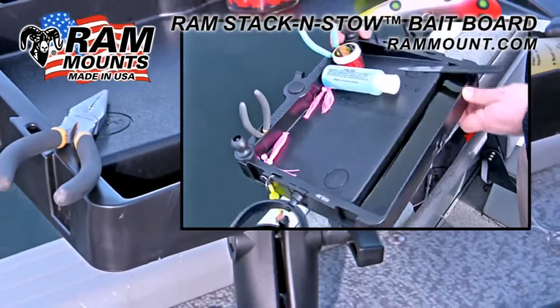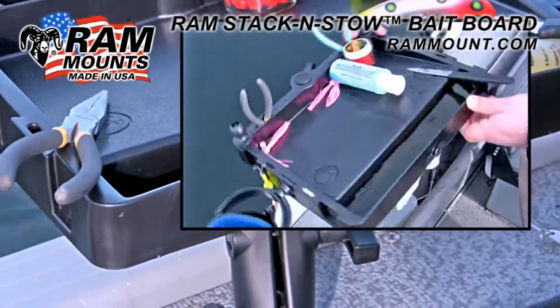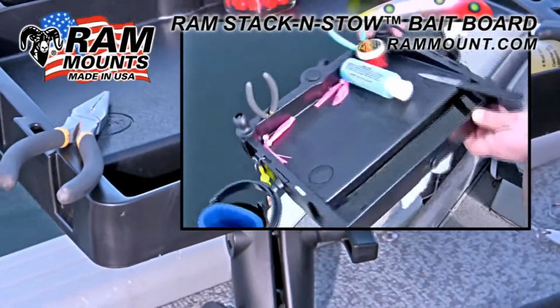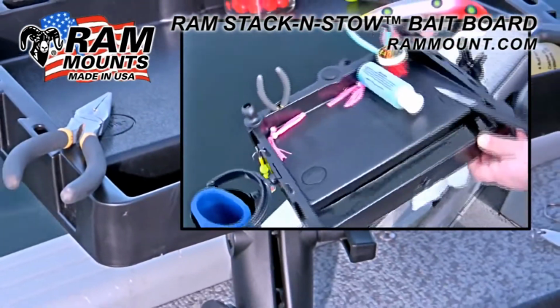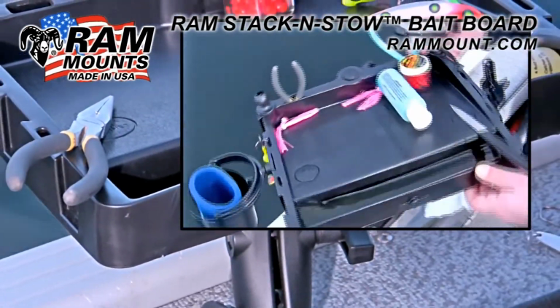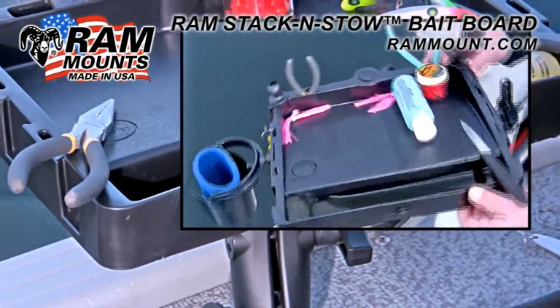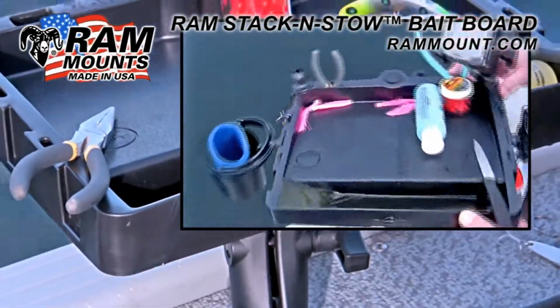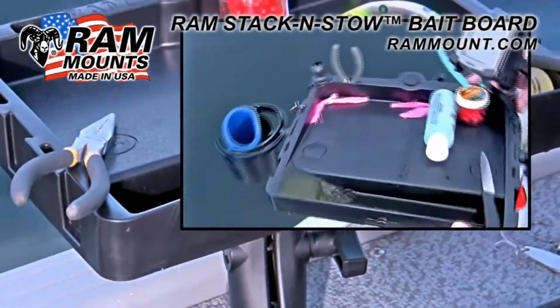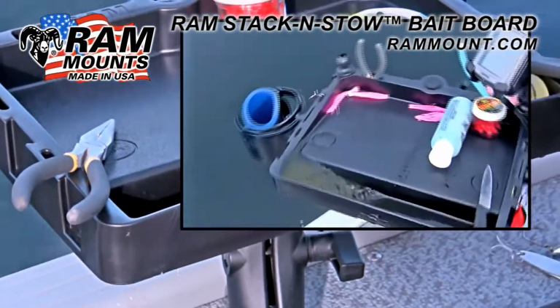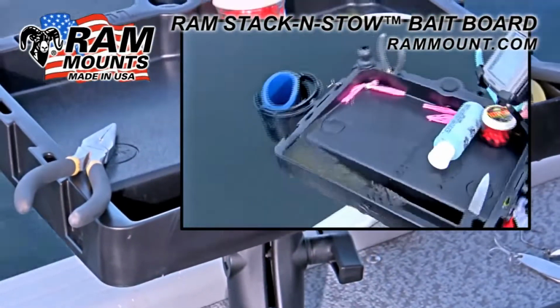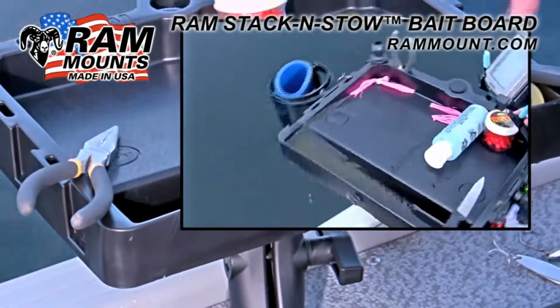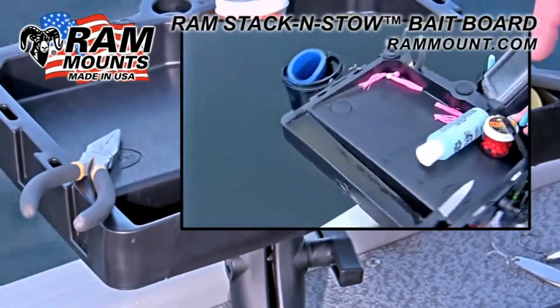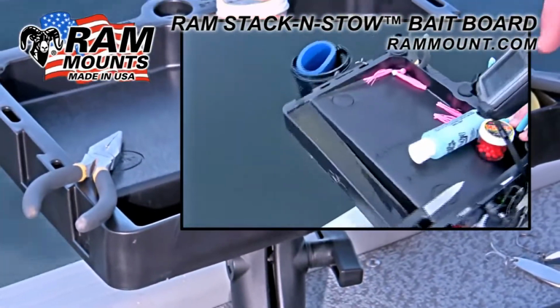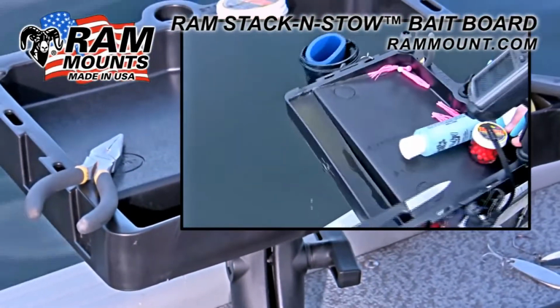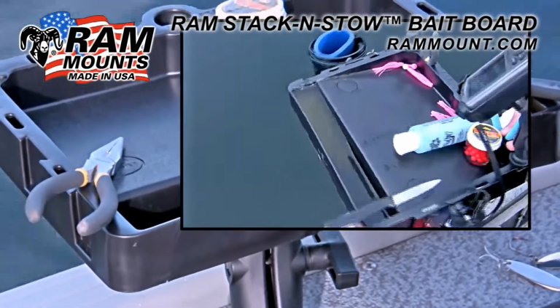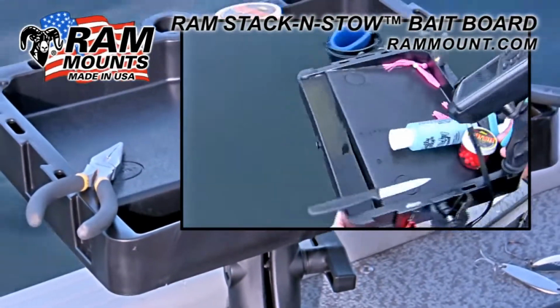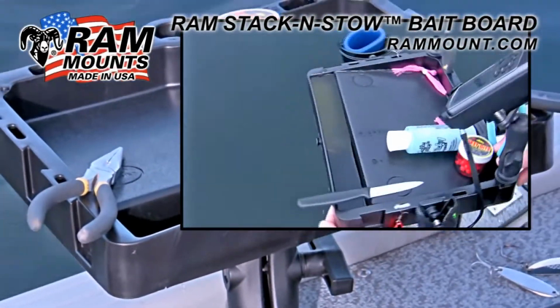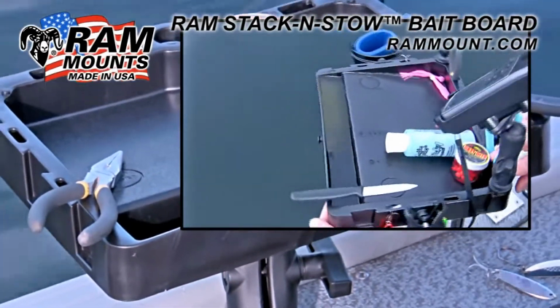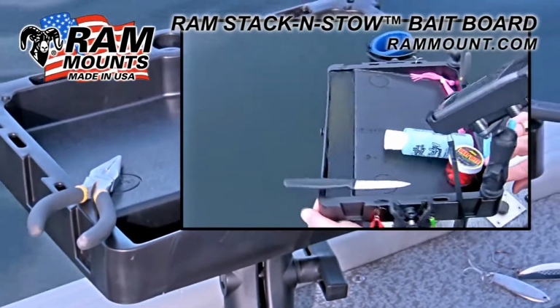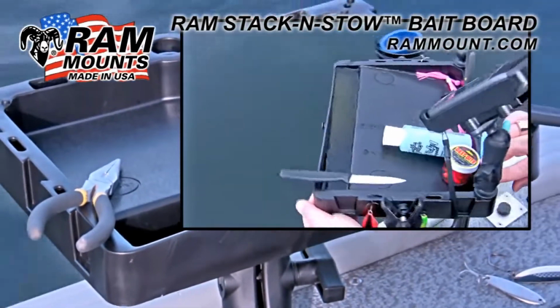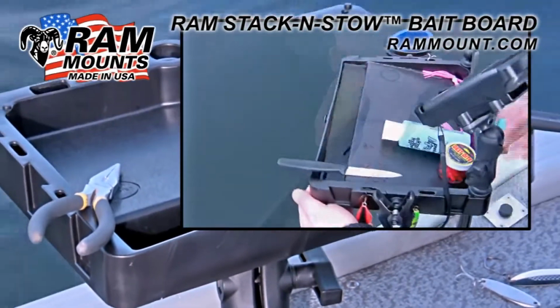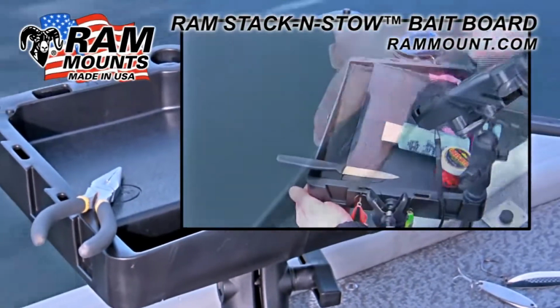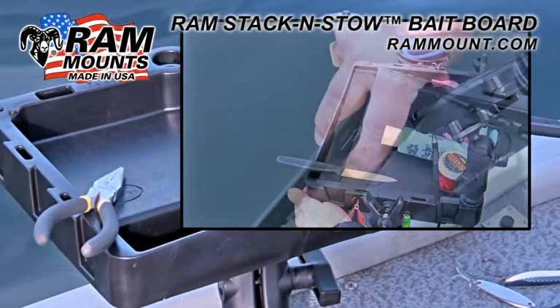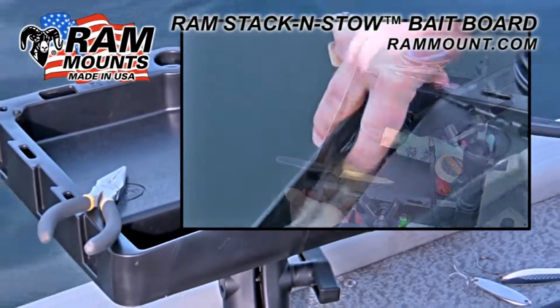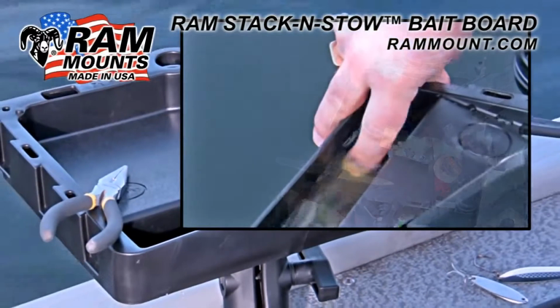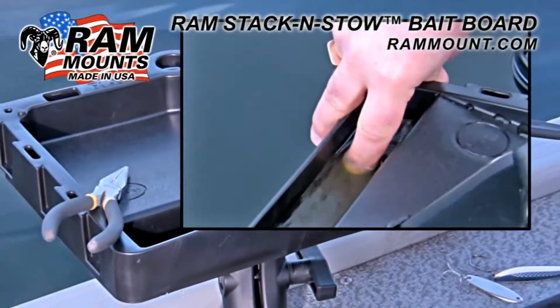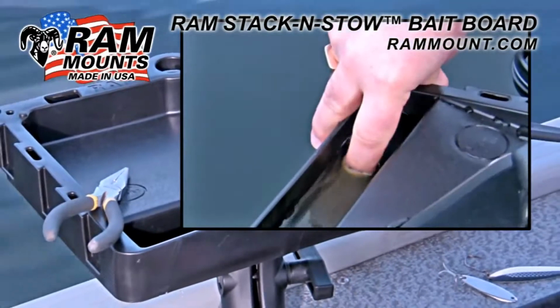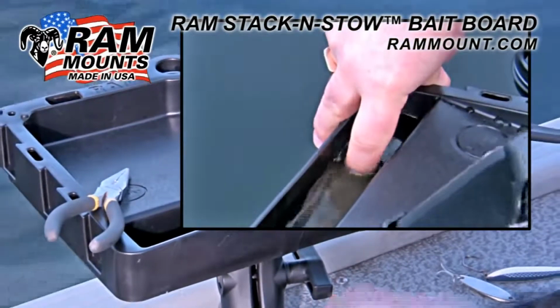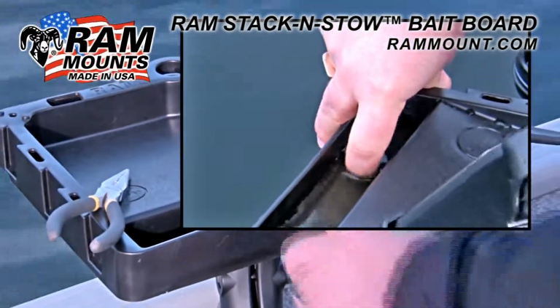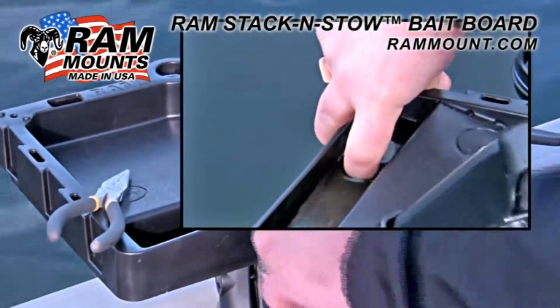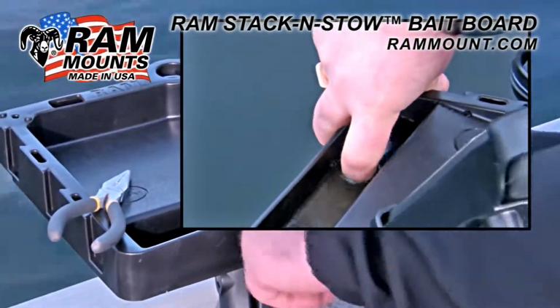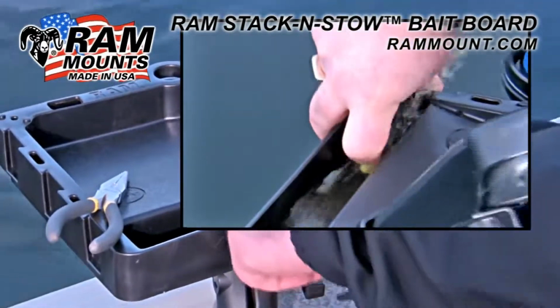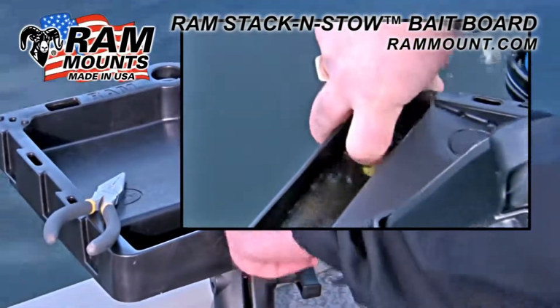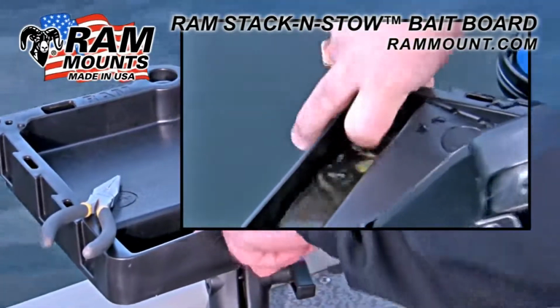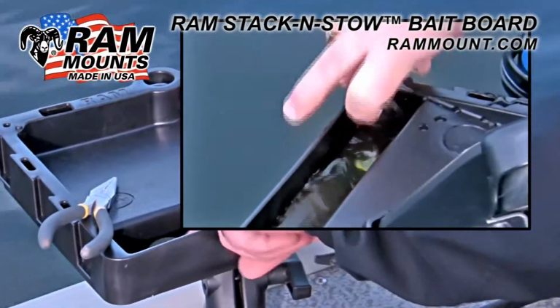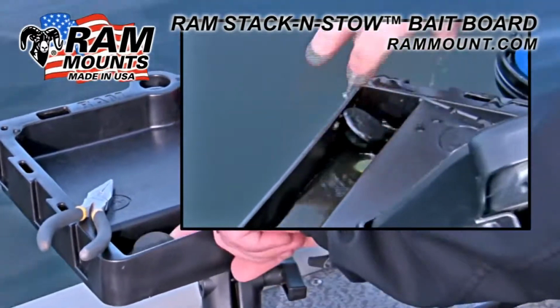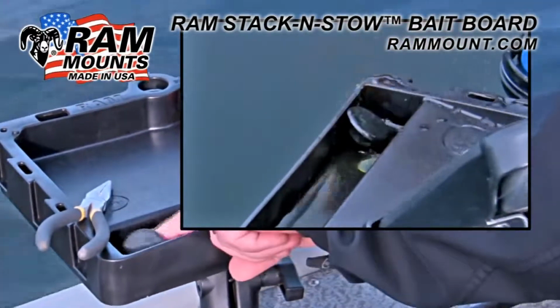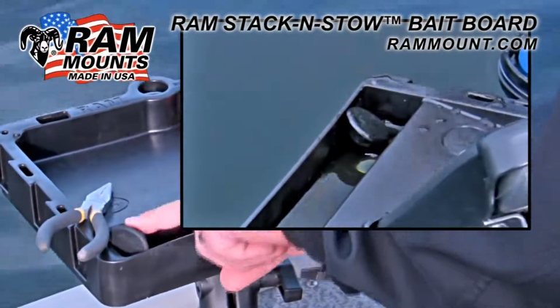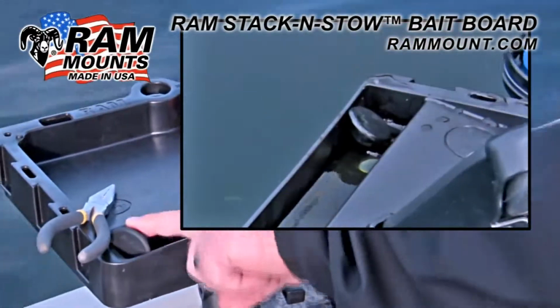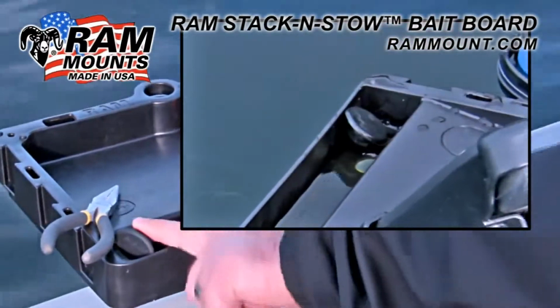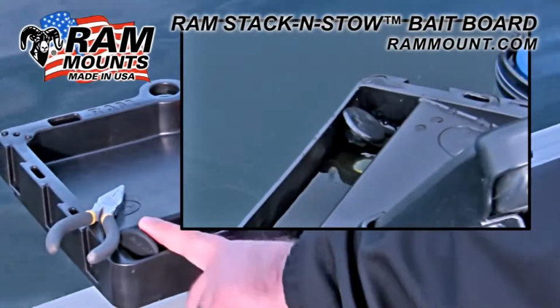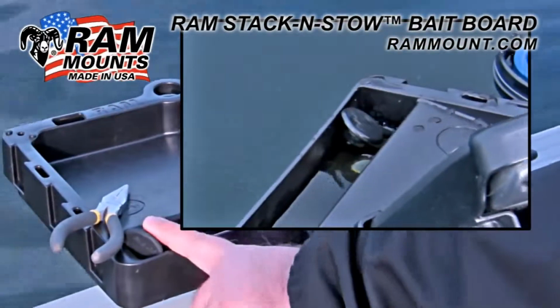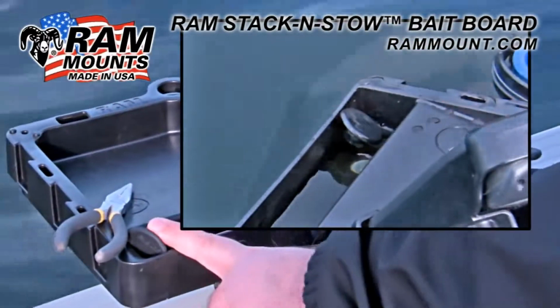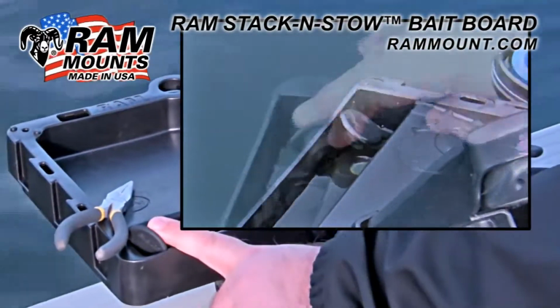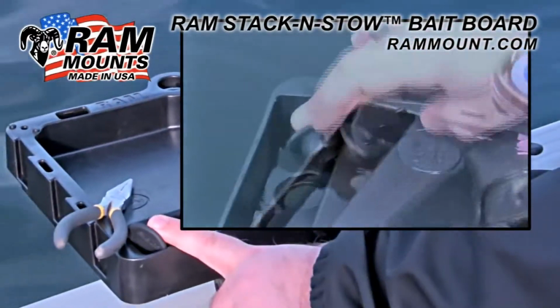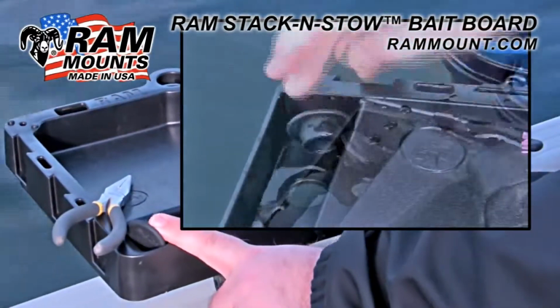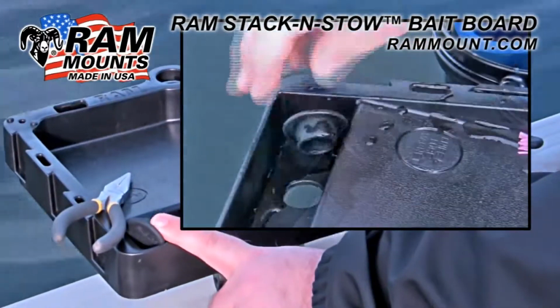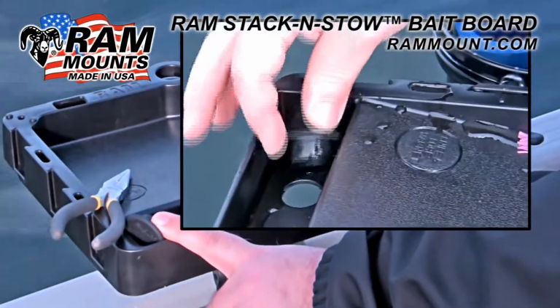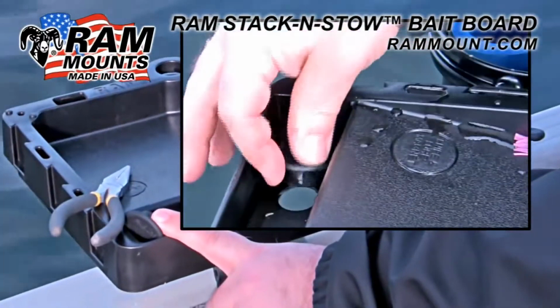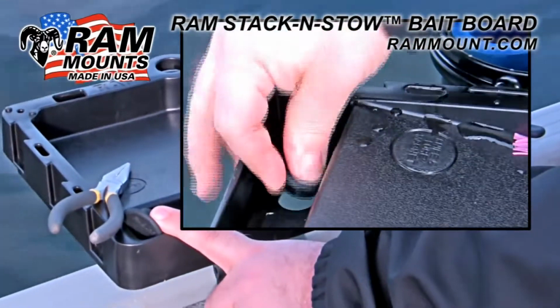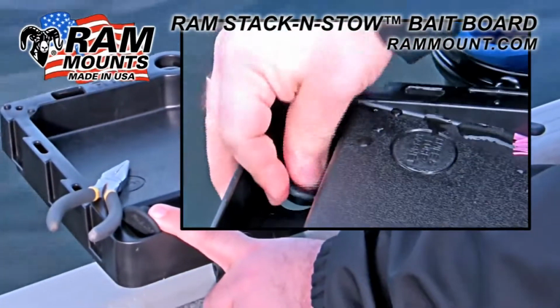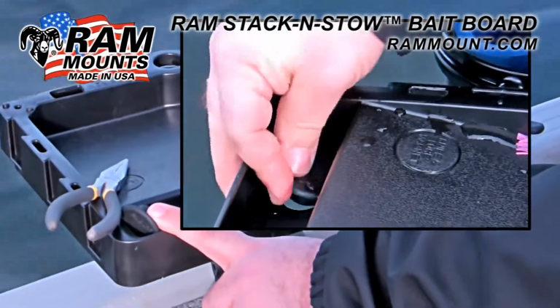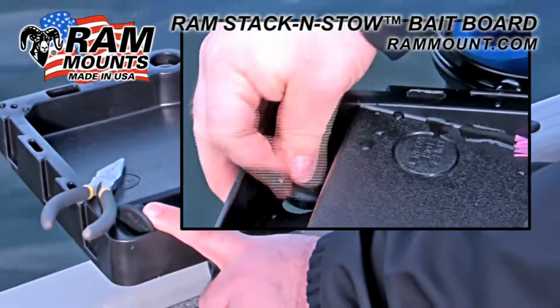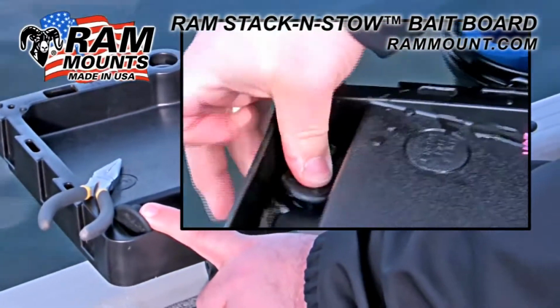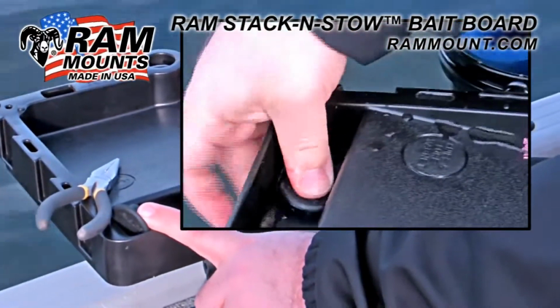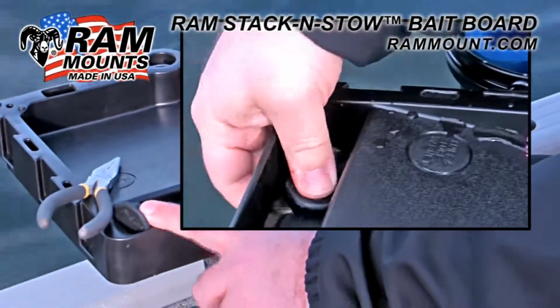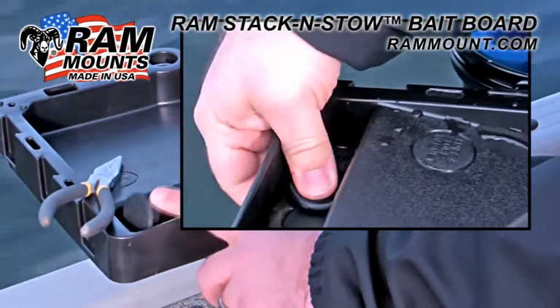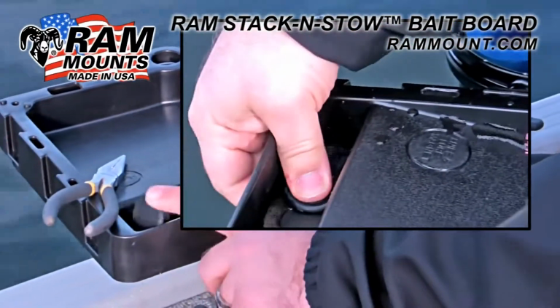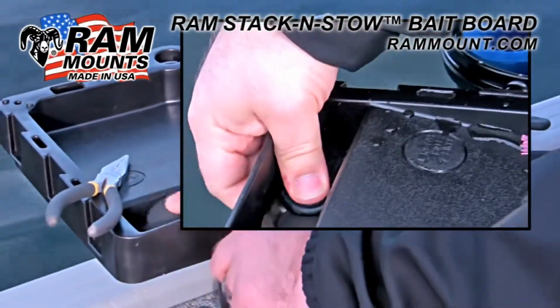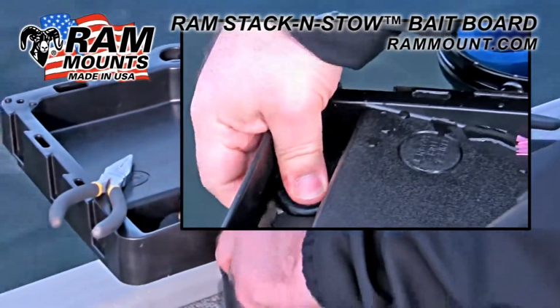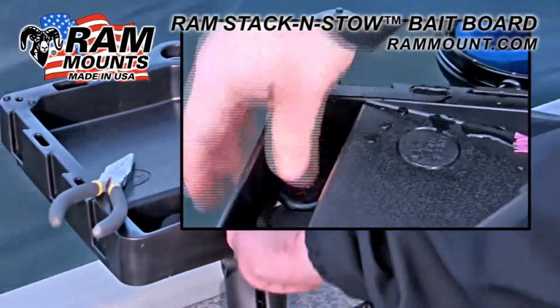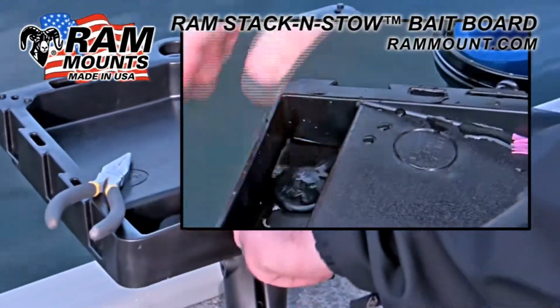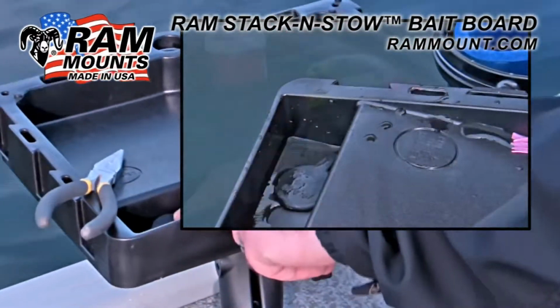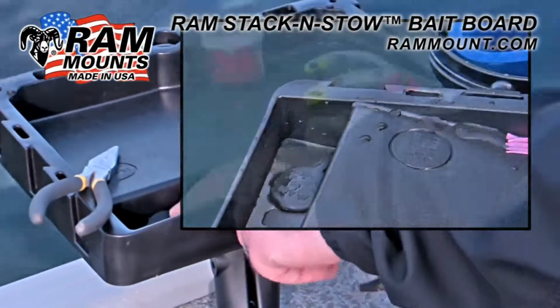By simply rotating the Stack and Stow over the edge of your boat, lift the plug and drain any liquids into the water, keeping your boat nice and clean.